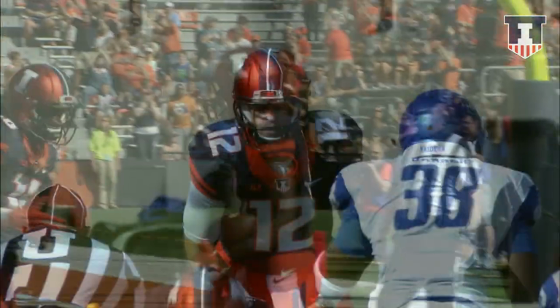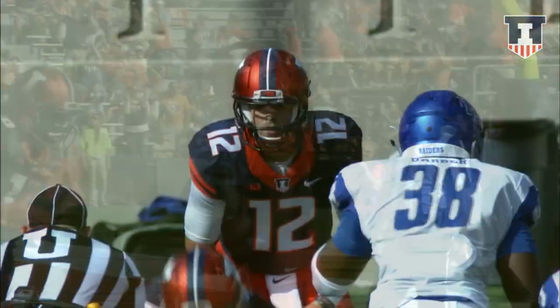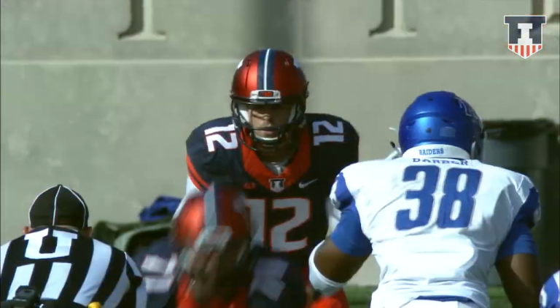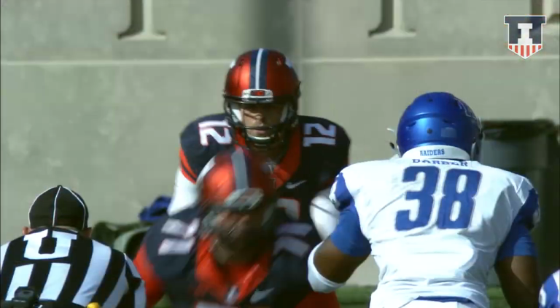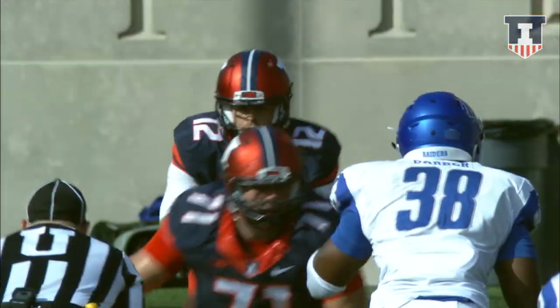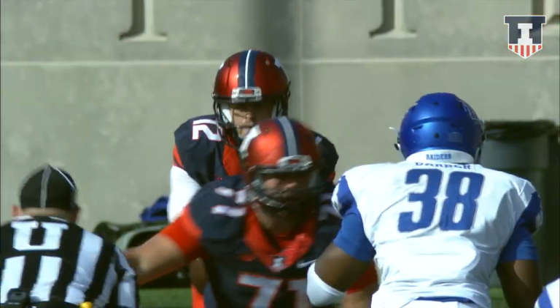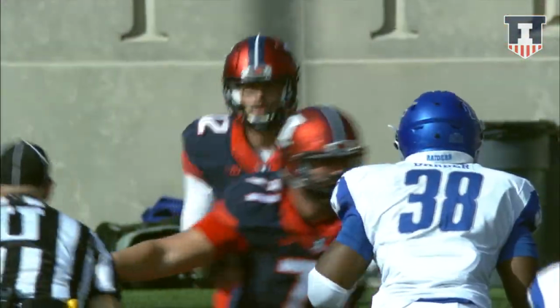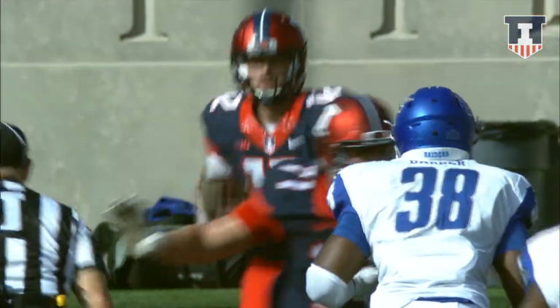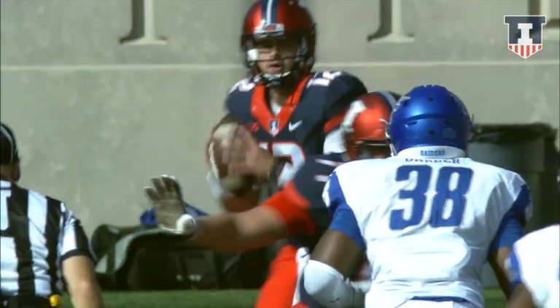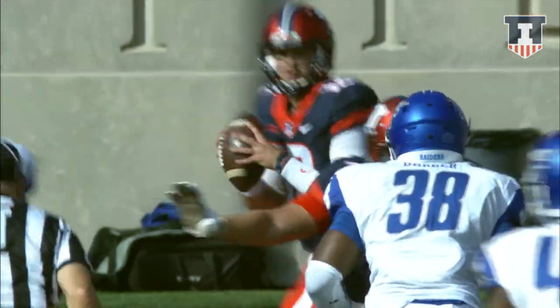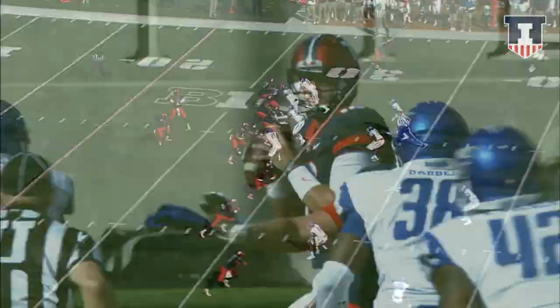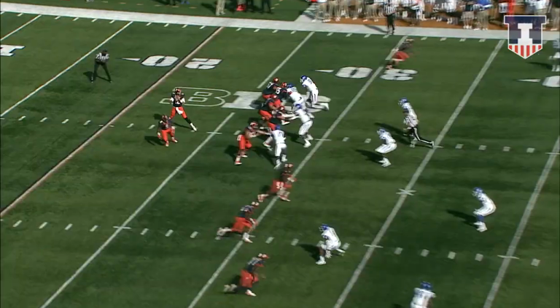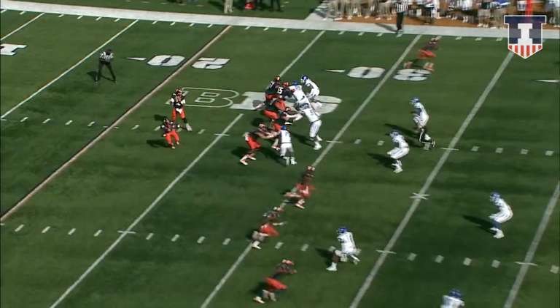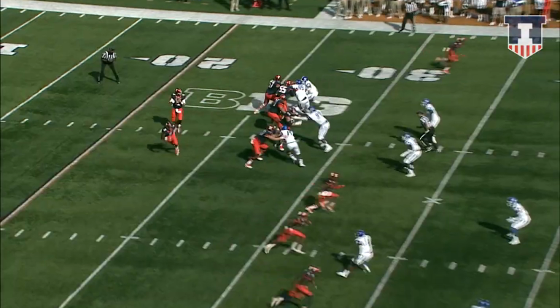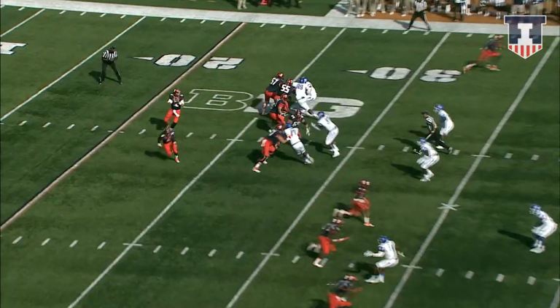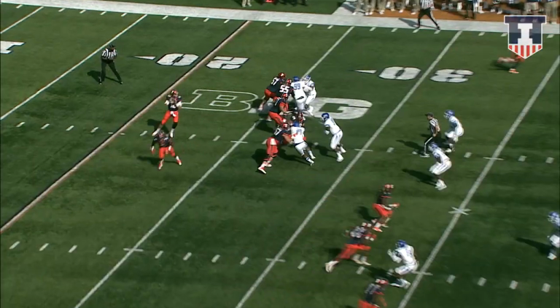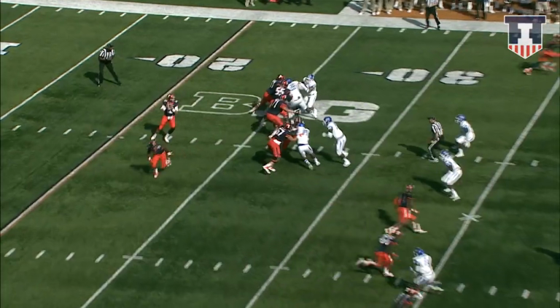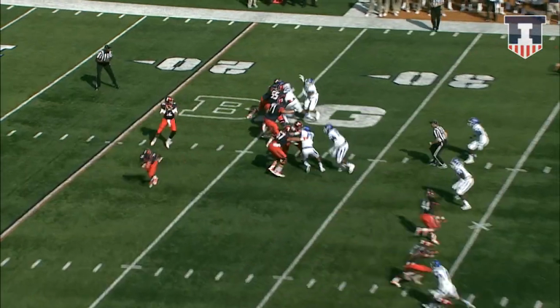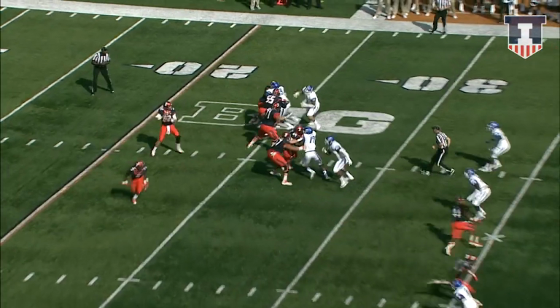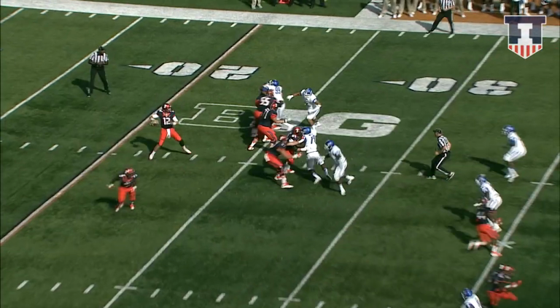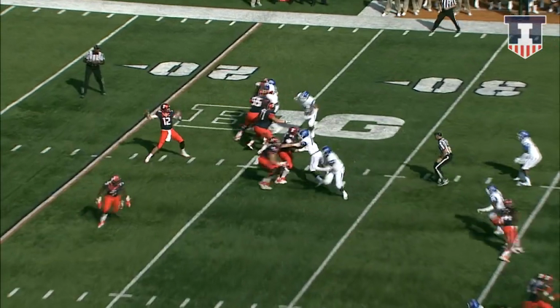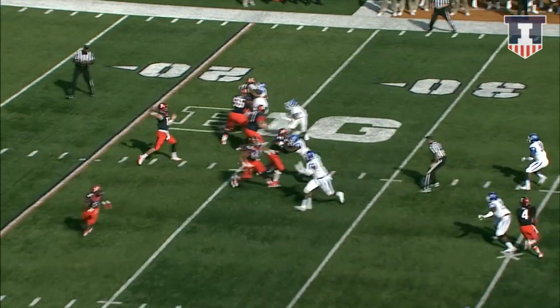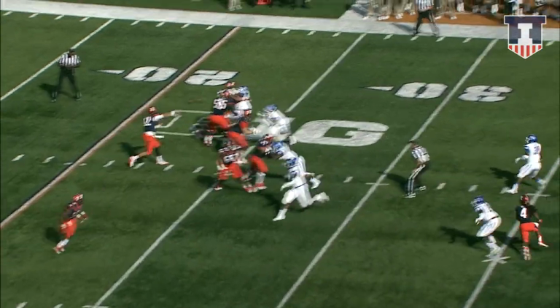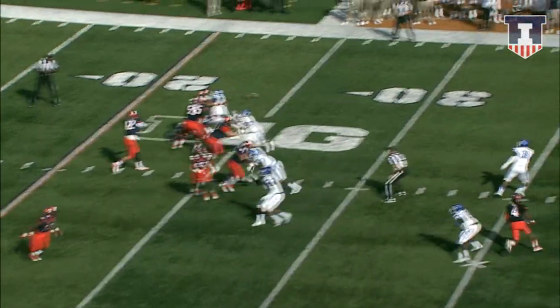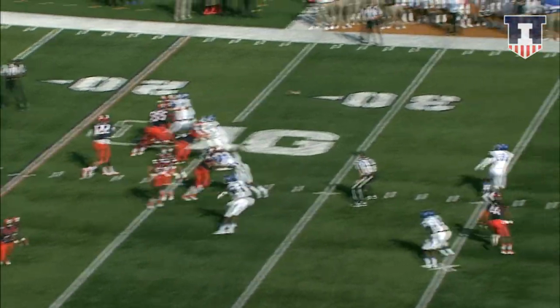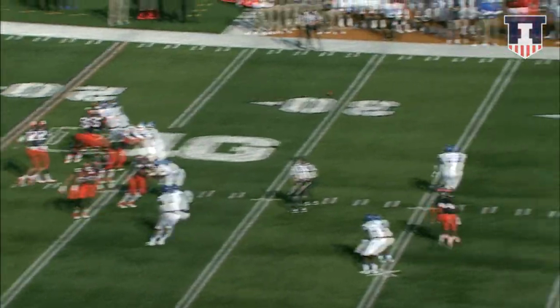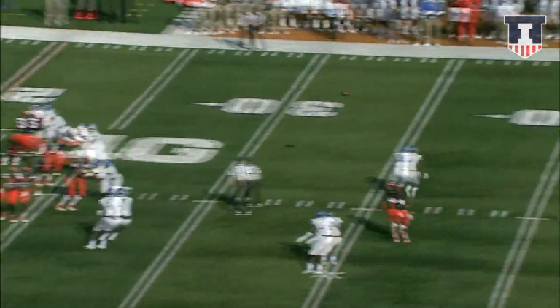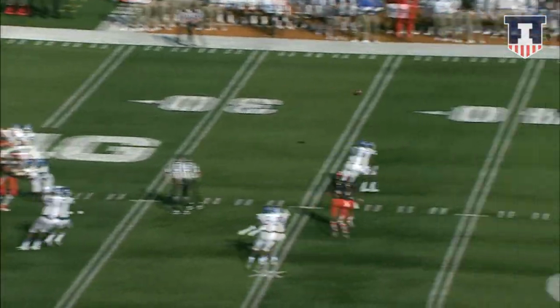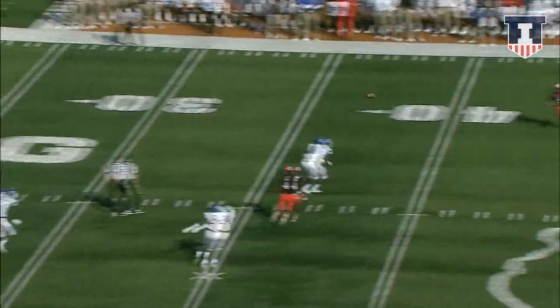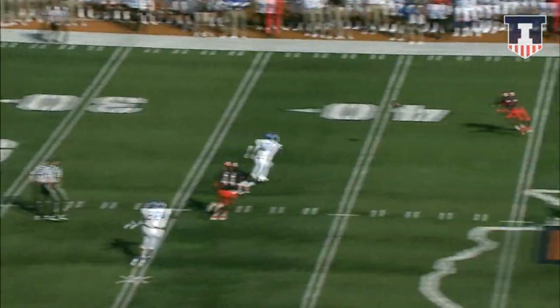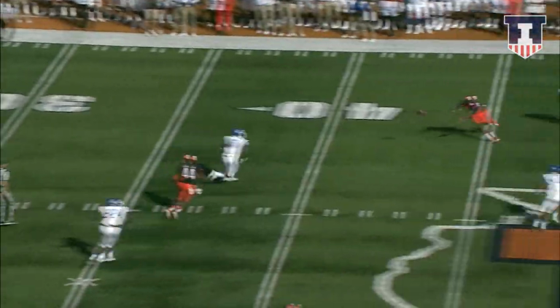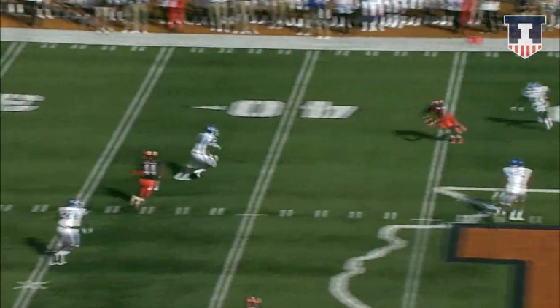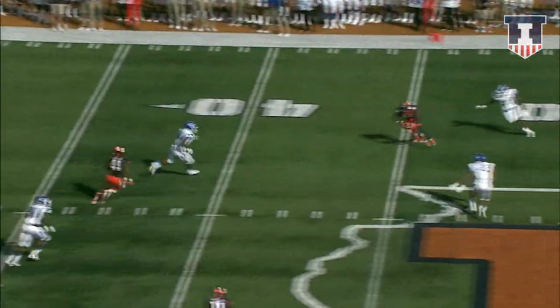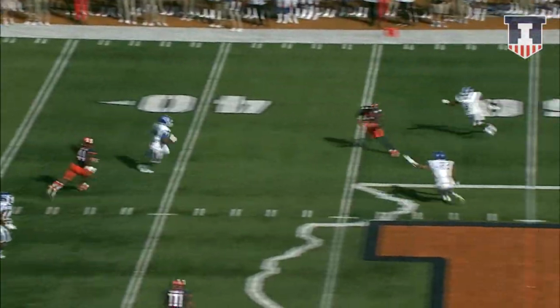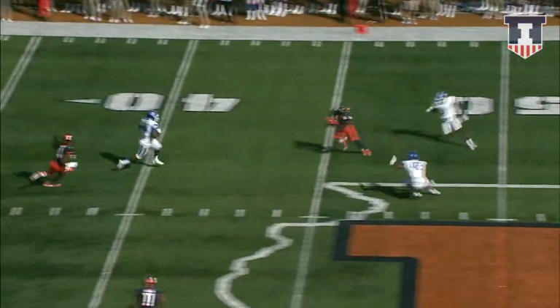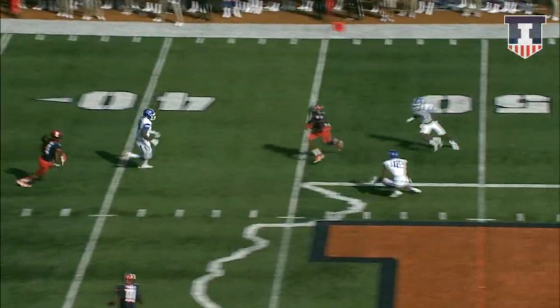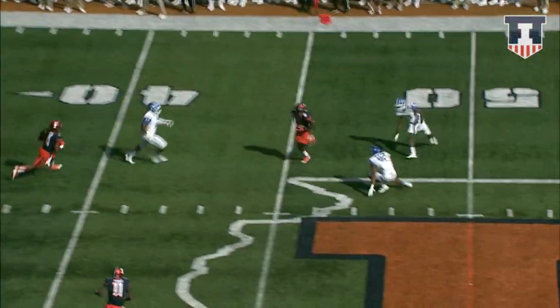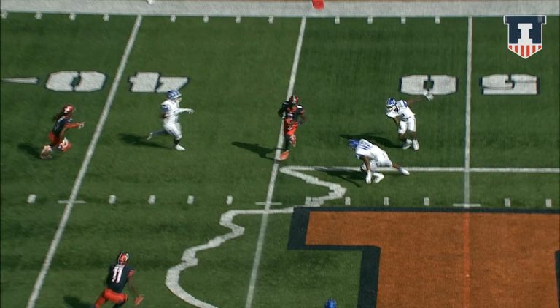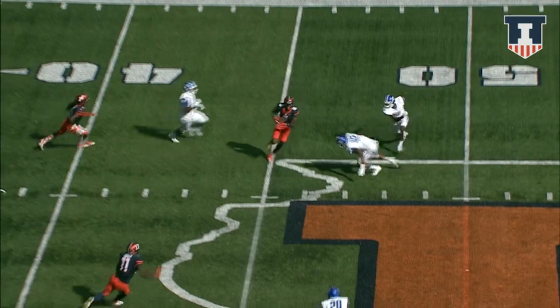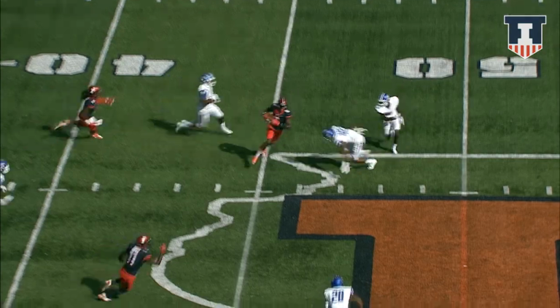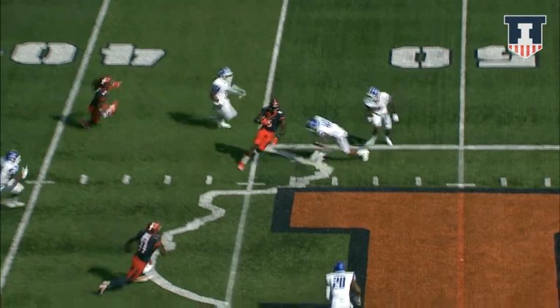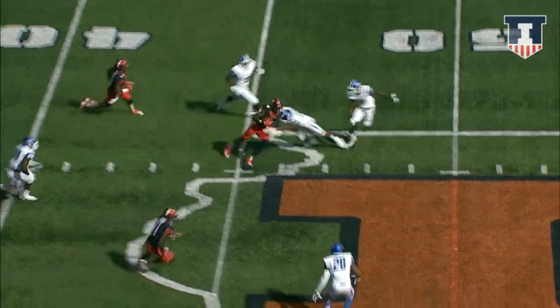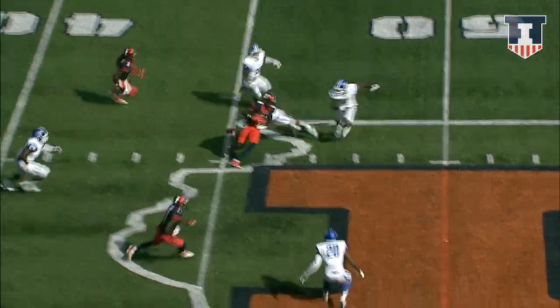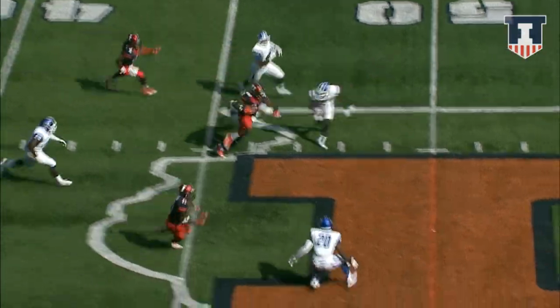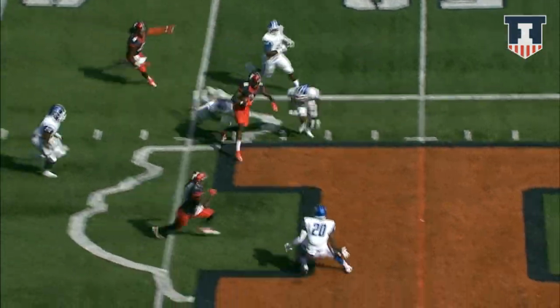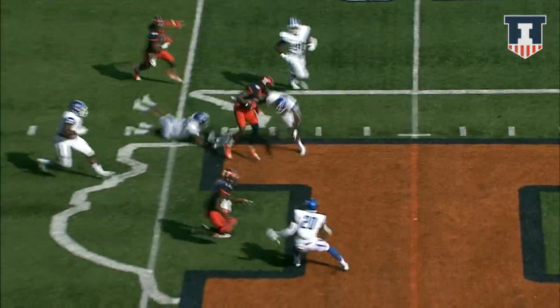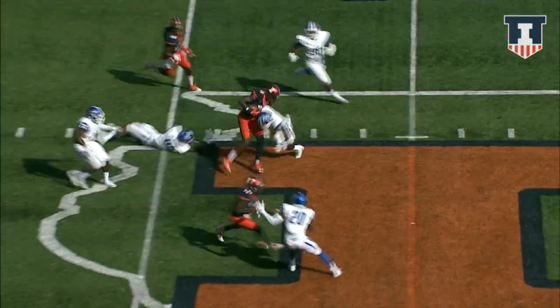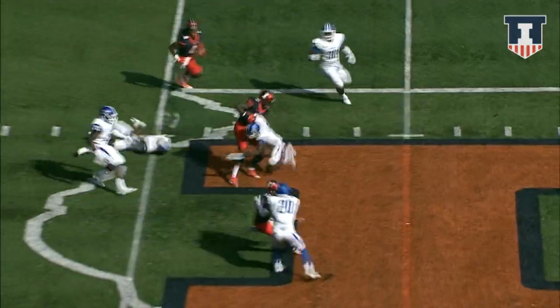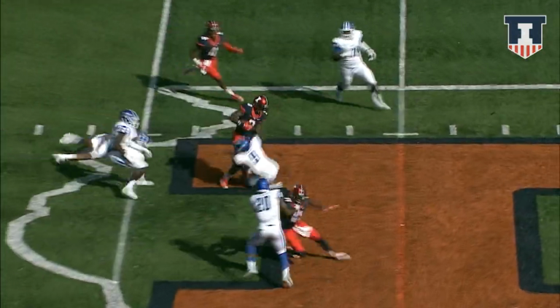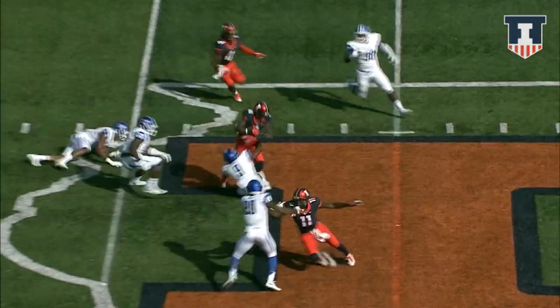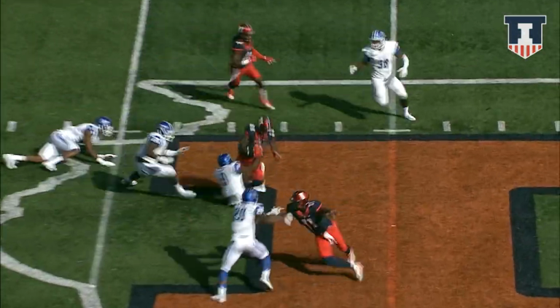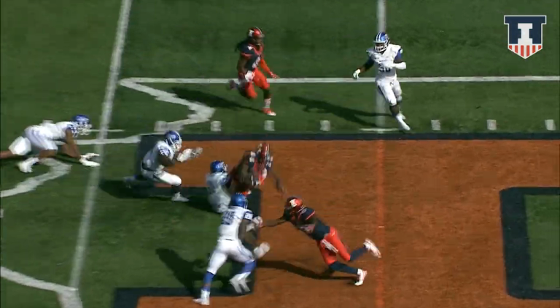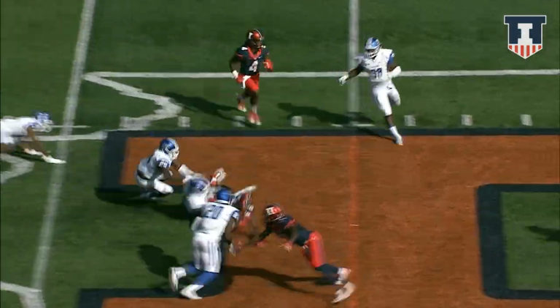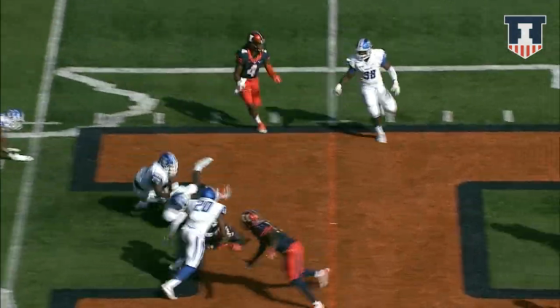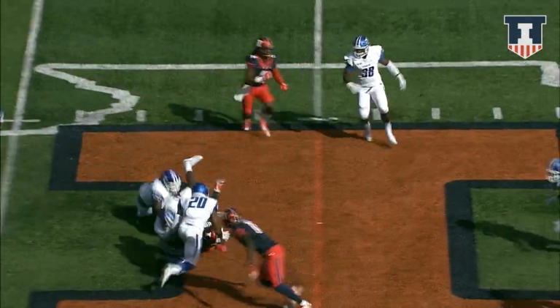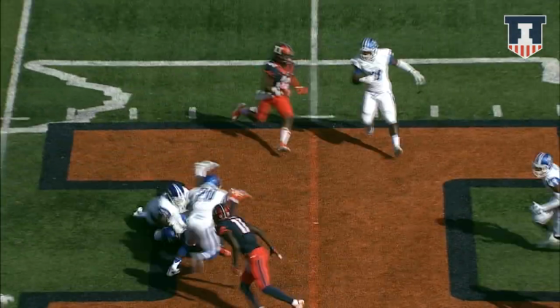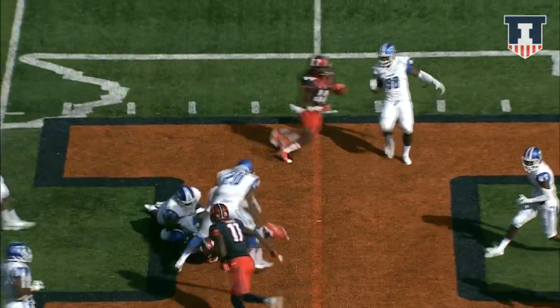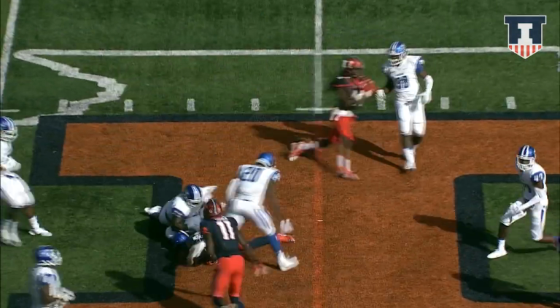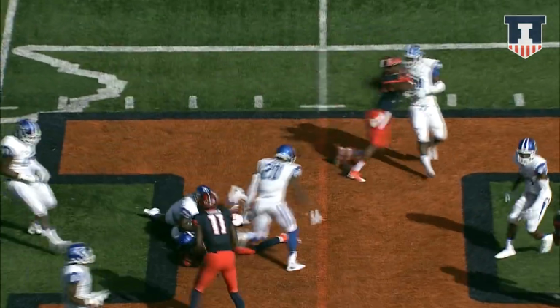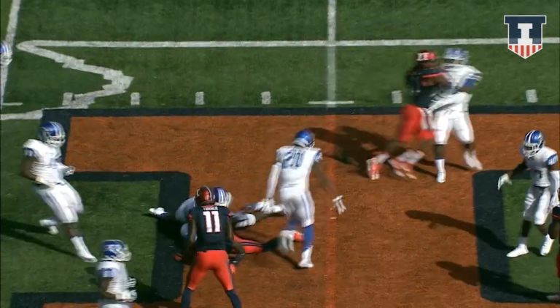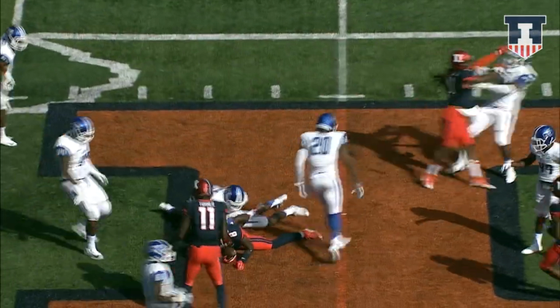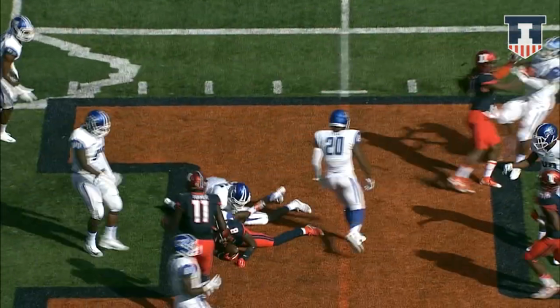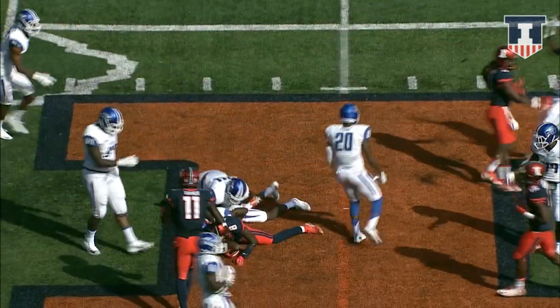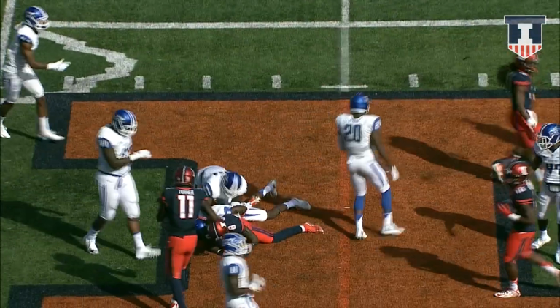Second and 15, Illinois back at their own 30. Here's Lunt, throws it over the middle — got a man. That's Allison zigzagging his way for a first down.